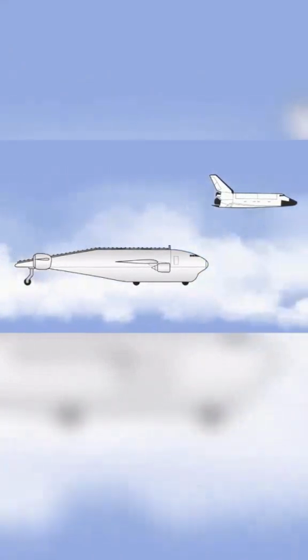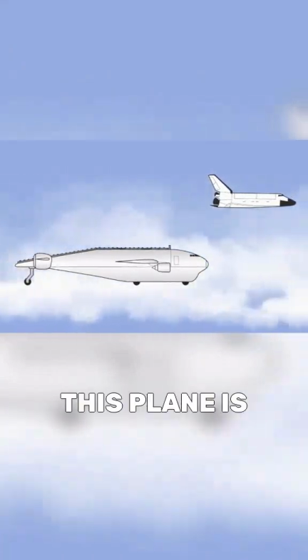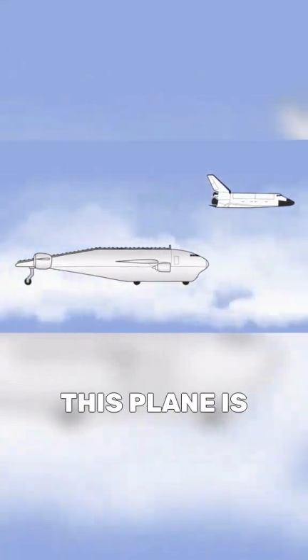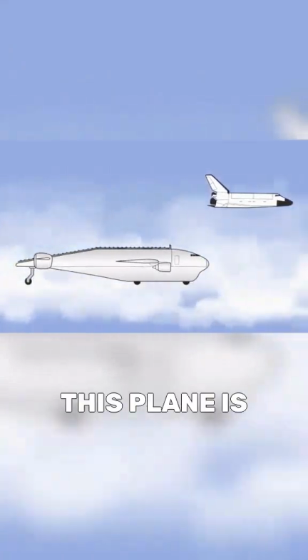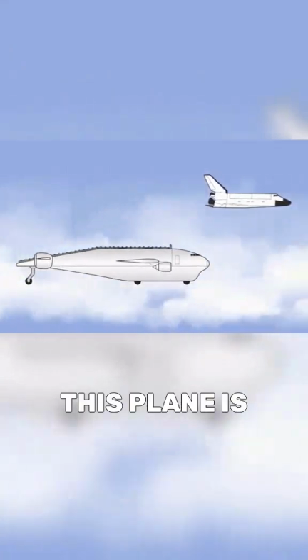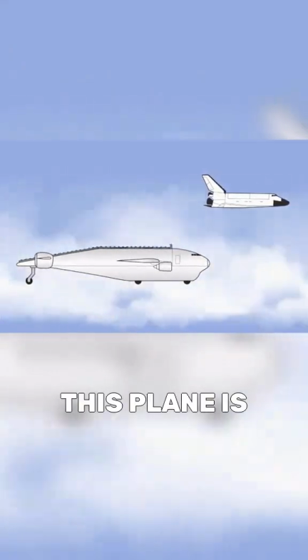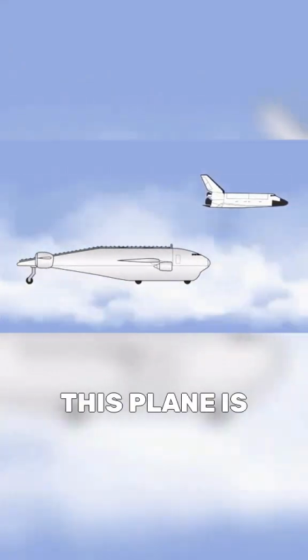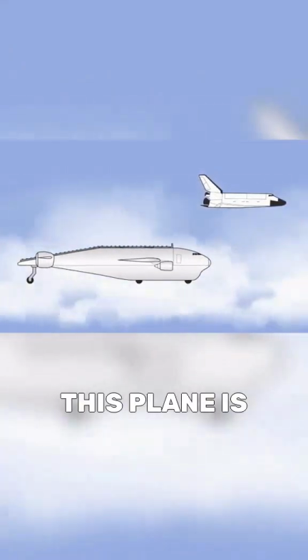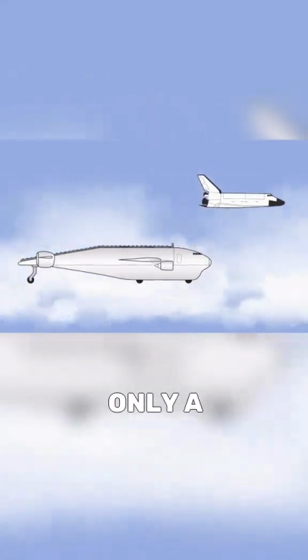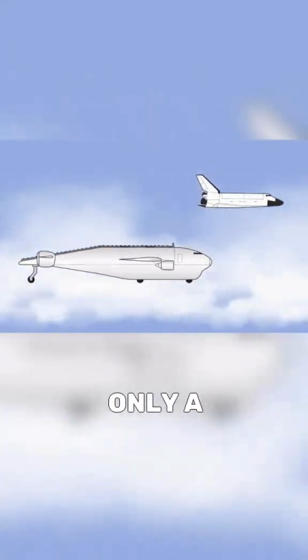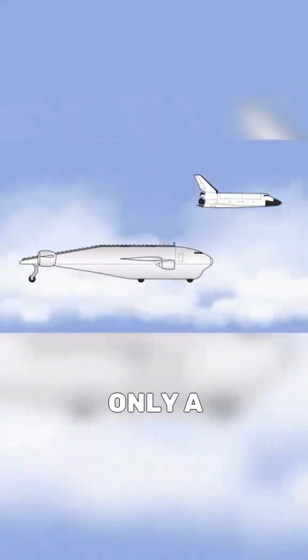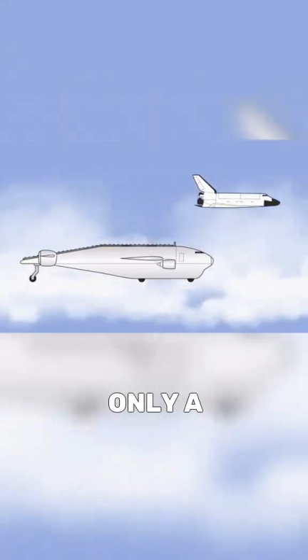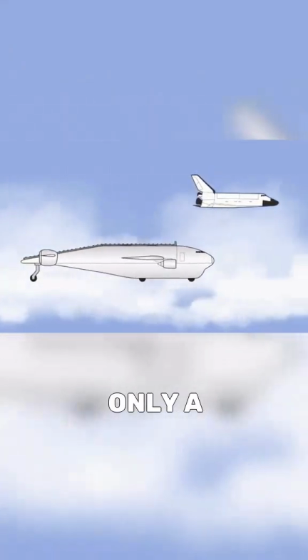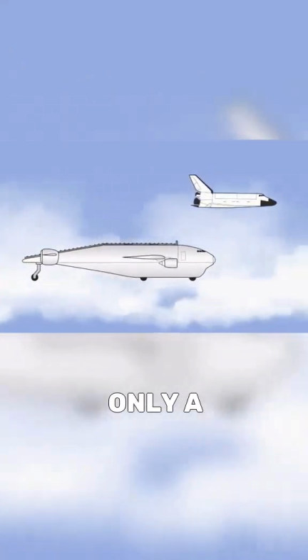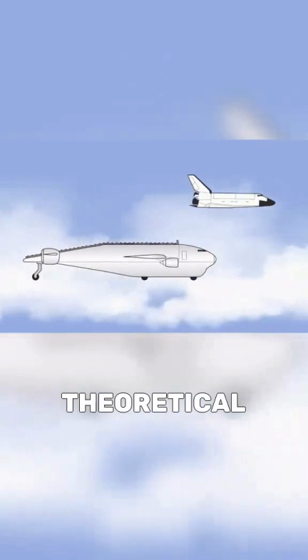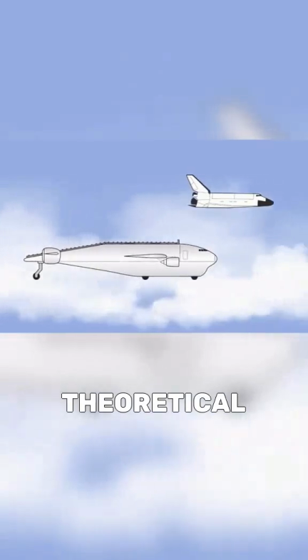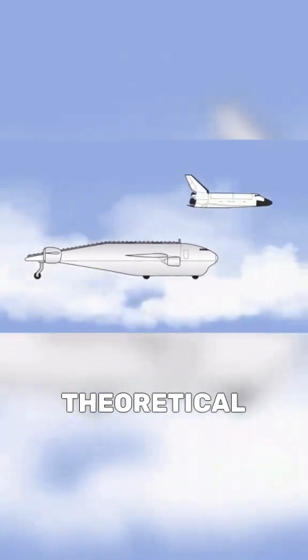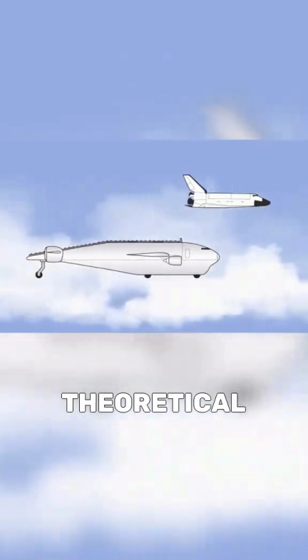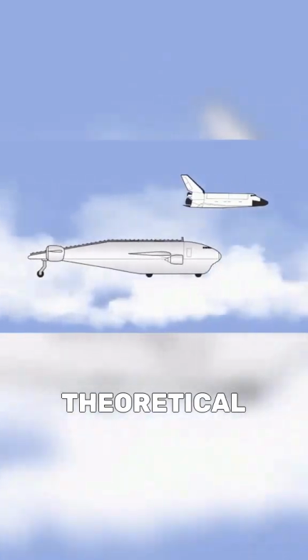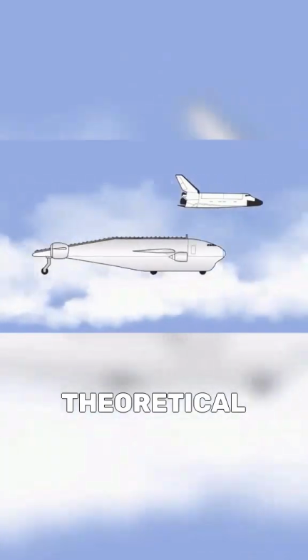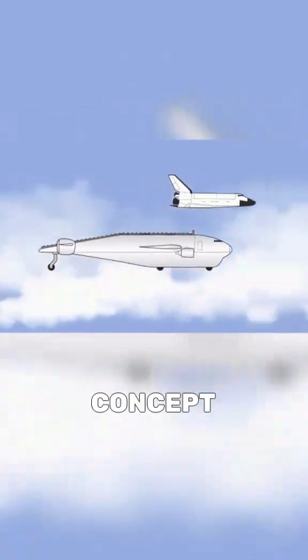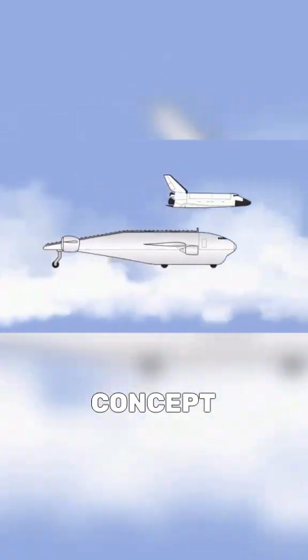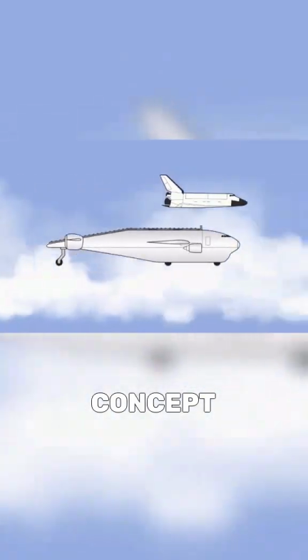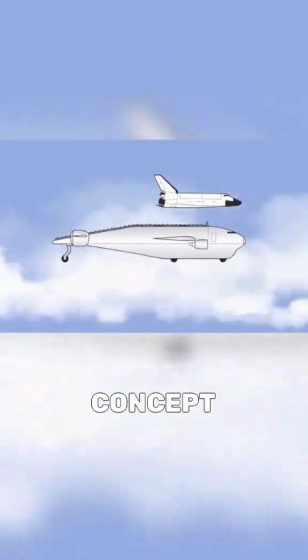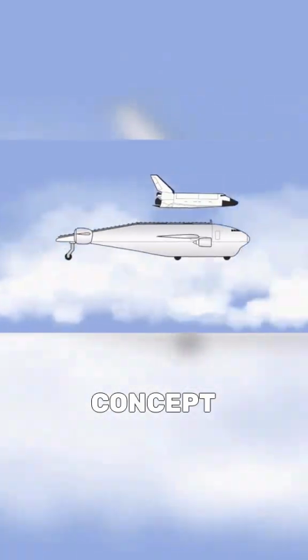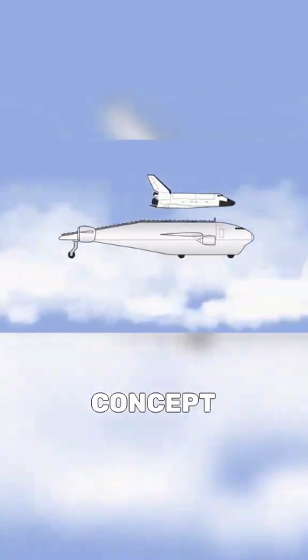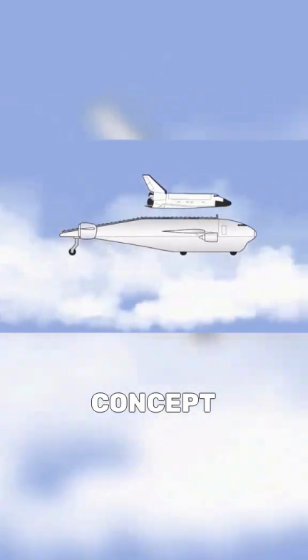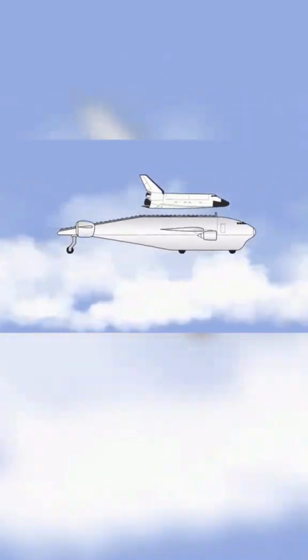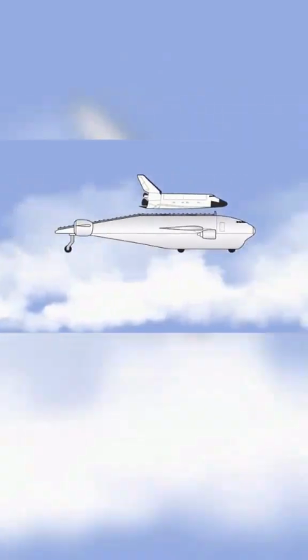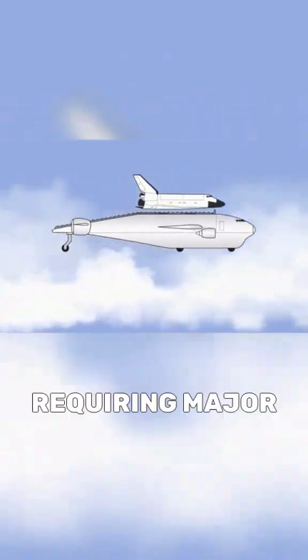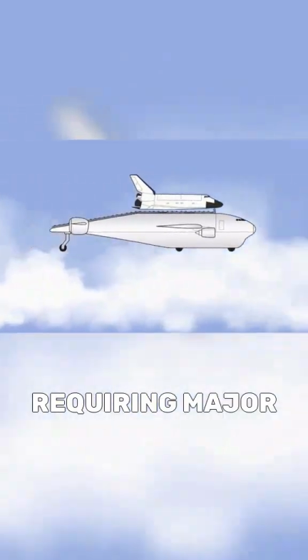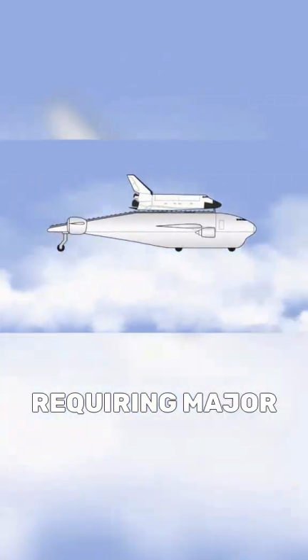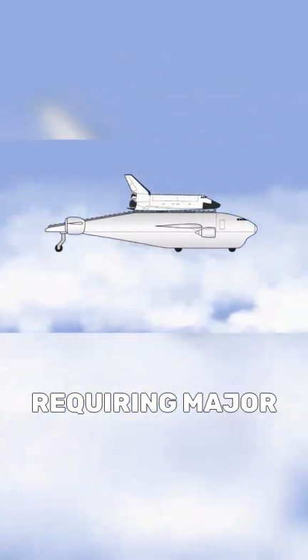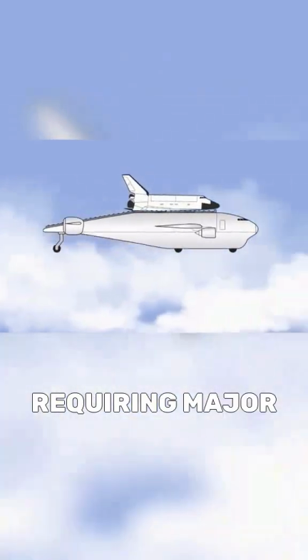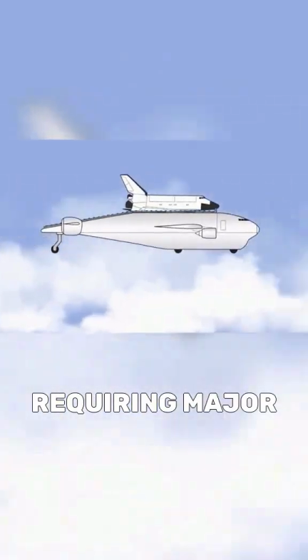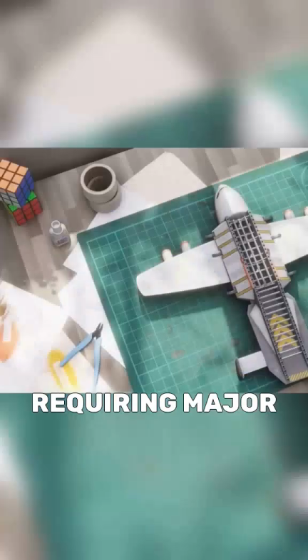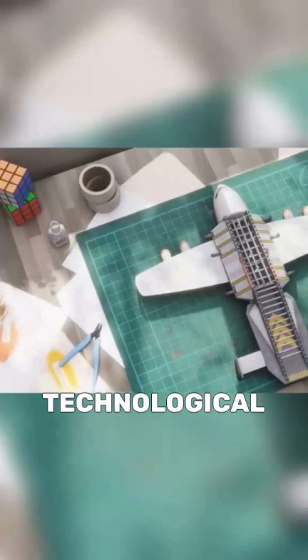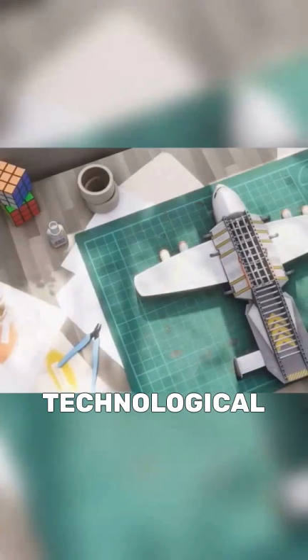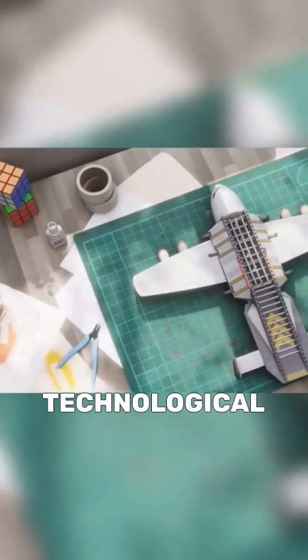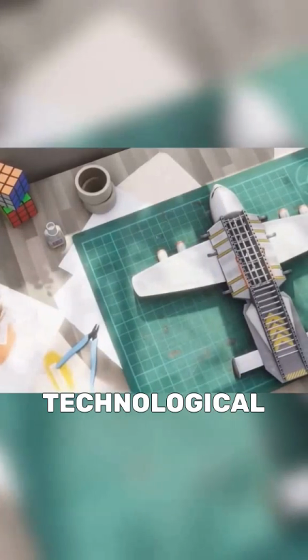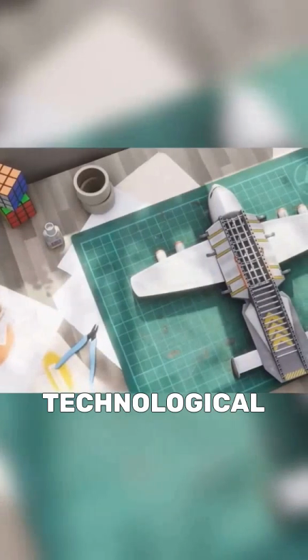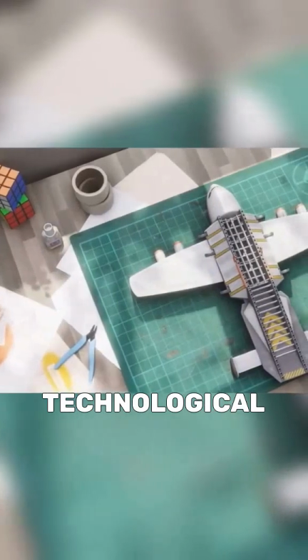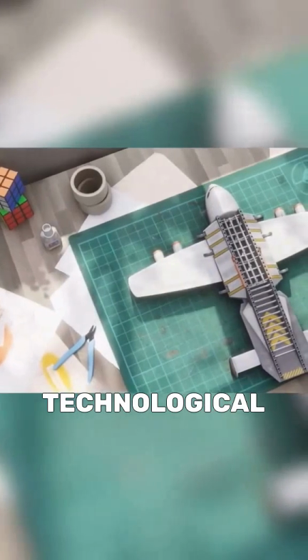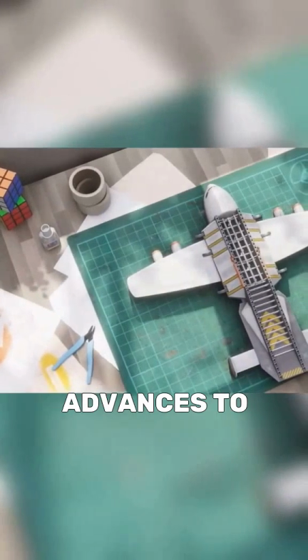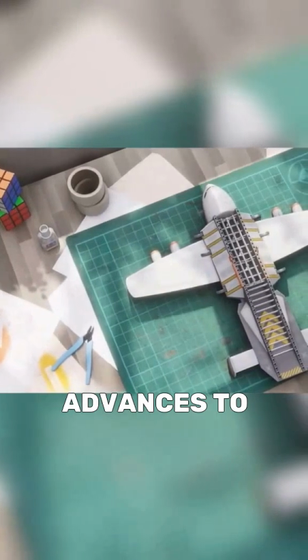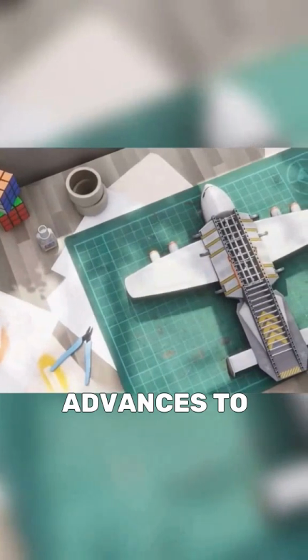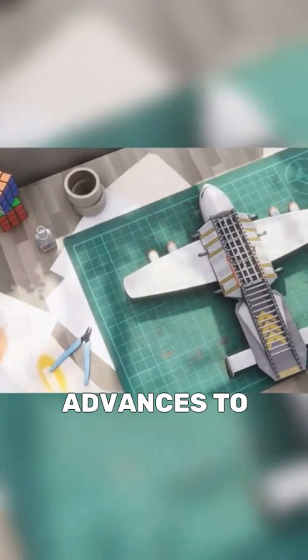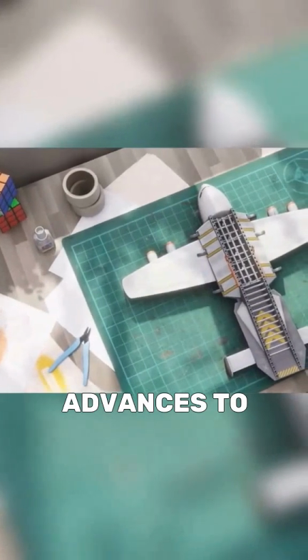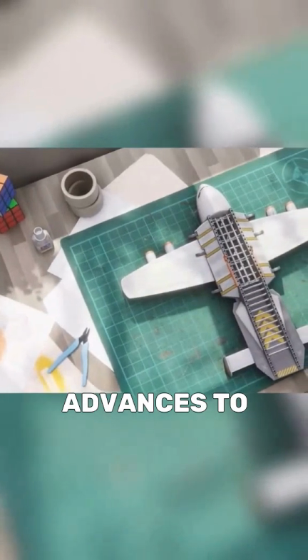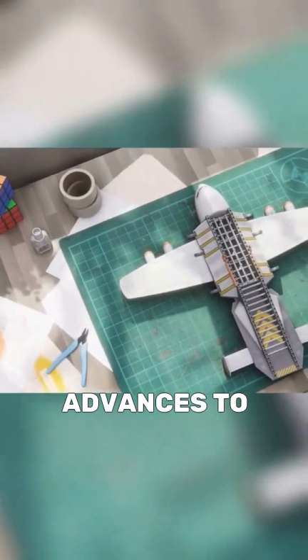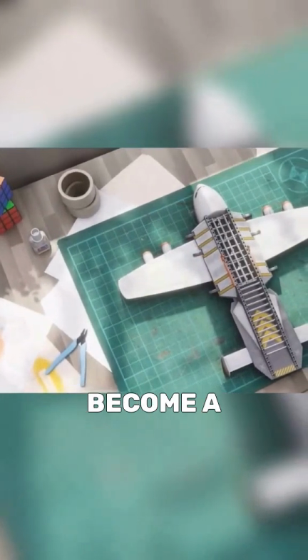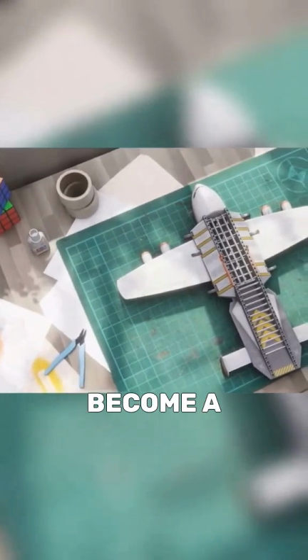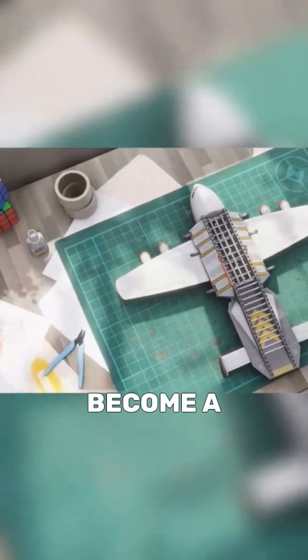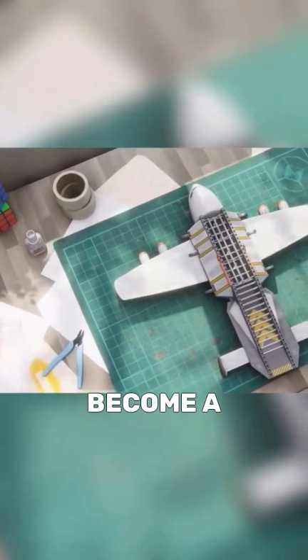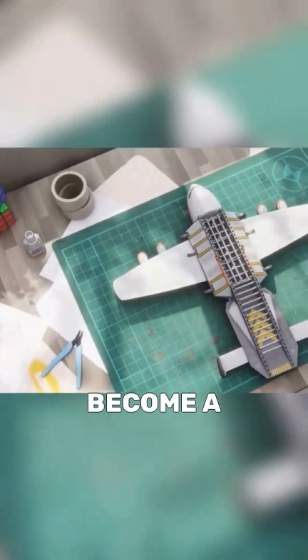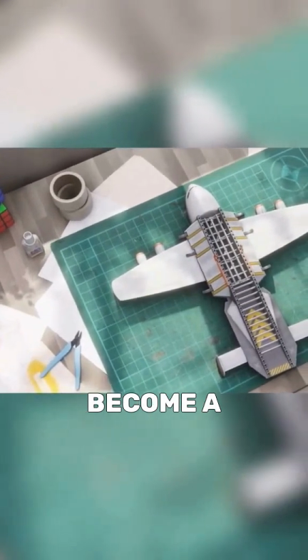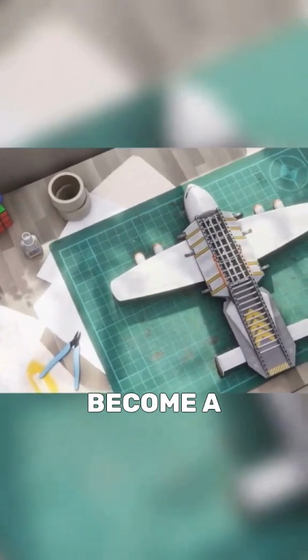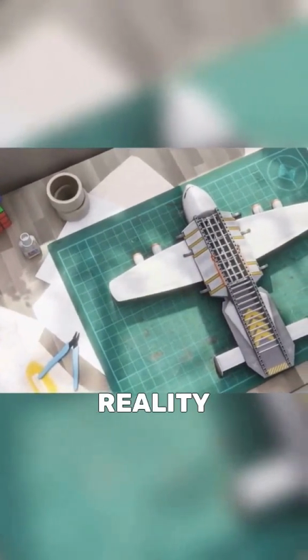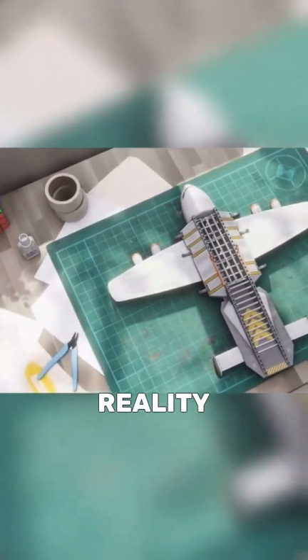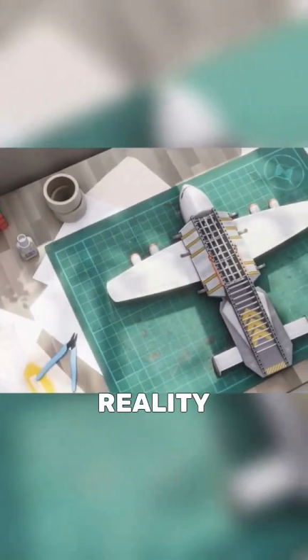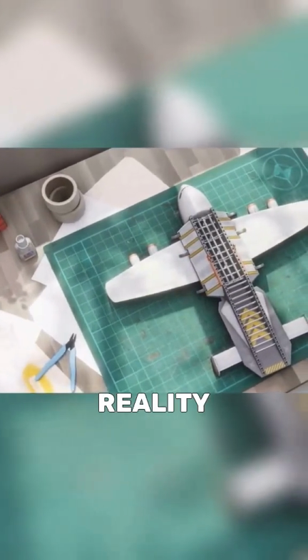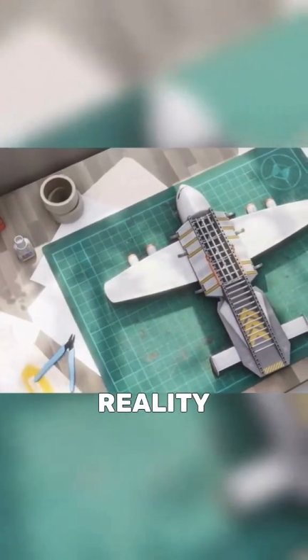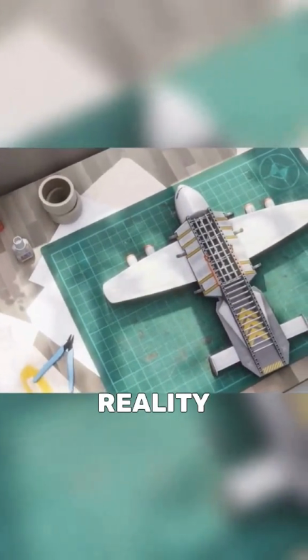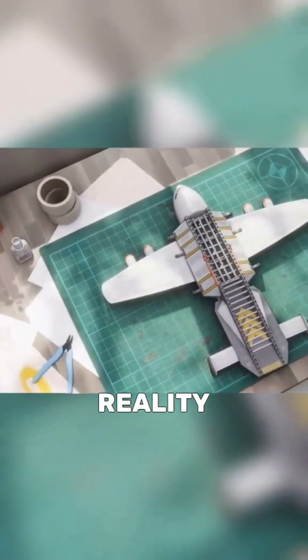This plane is only a theoretical concept, requiring major technological advances to become a reality.